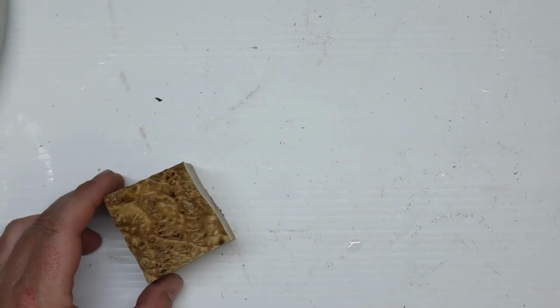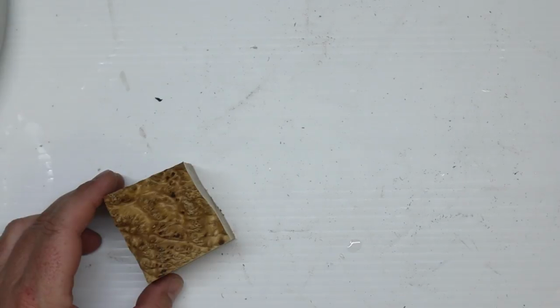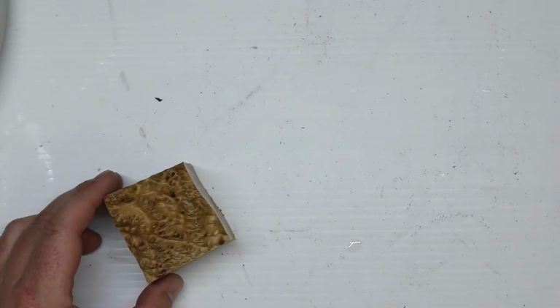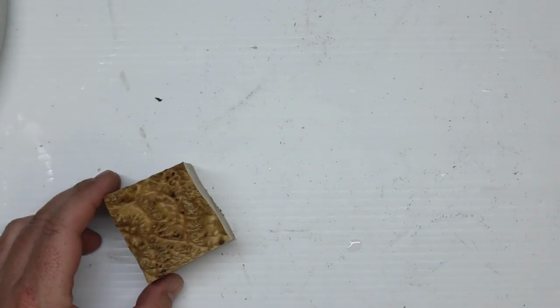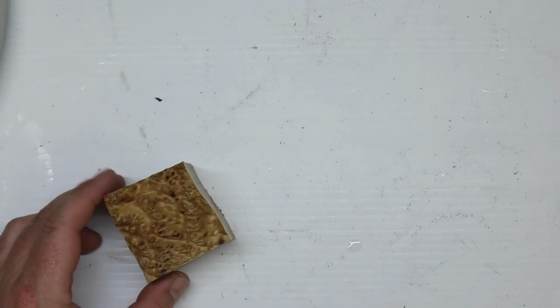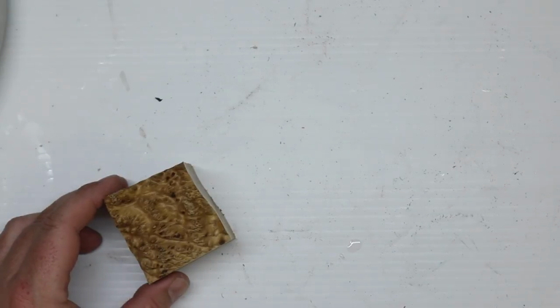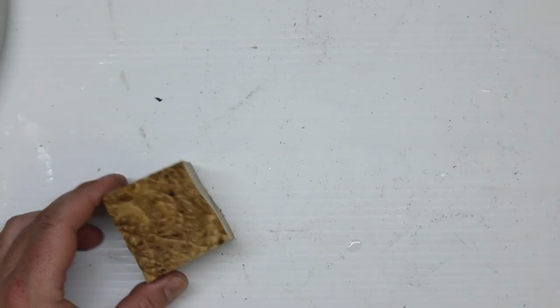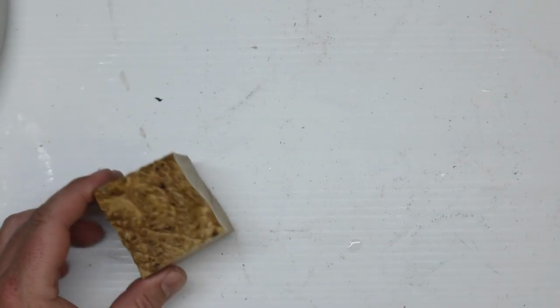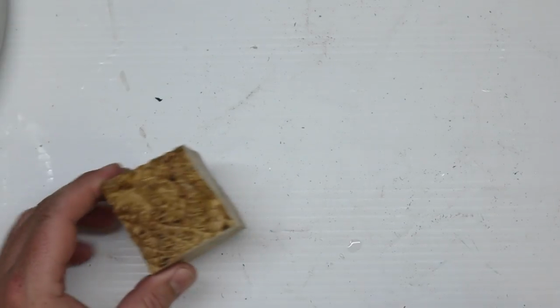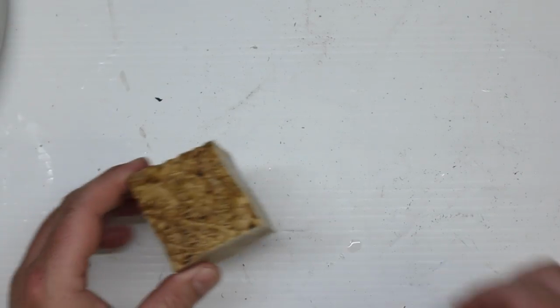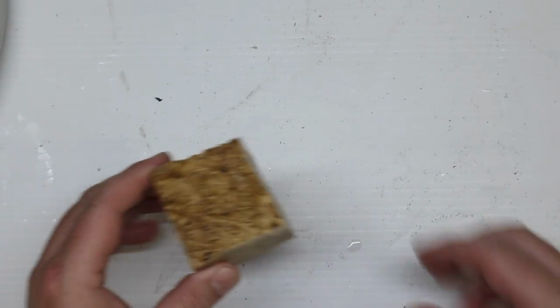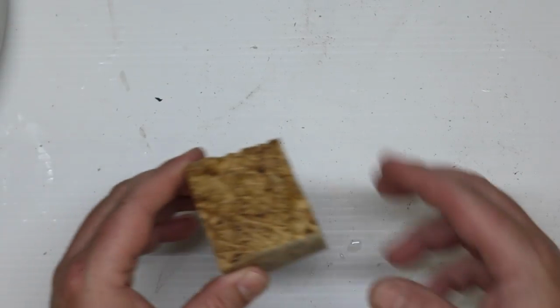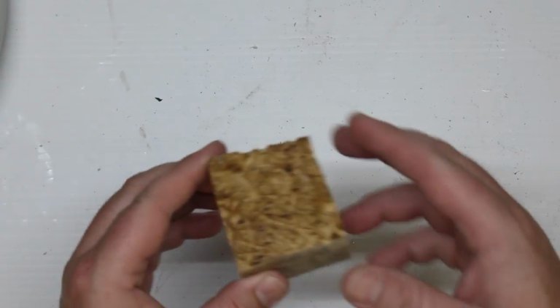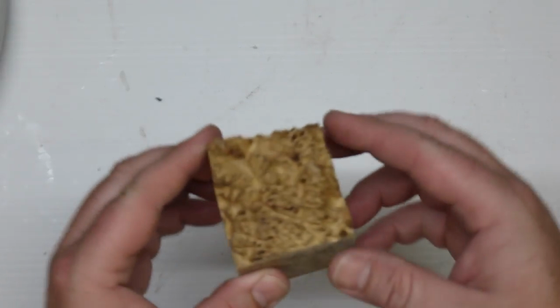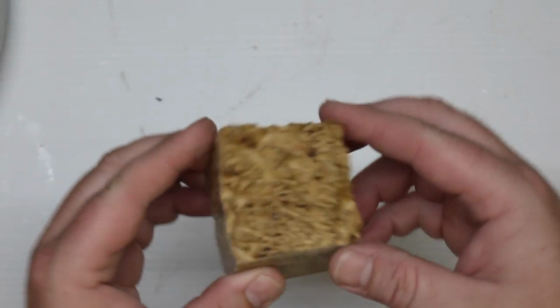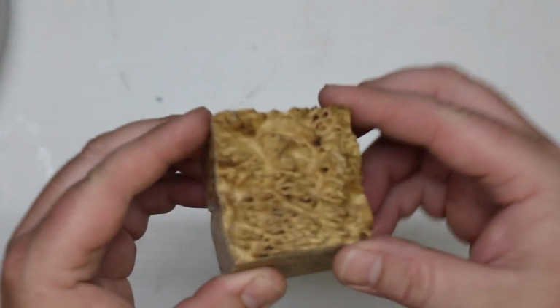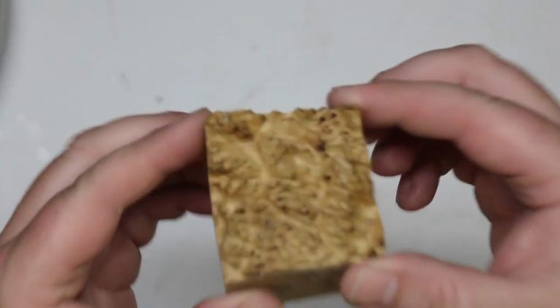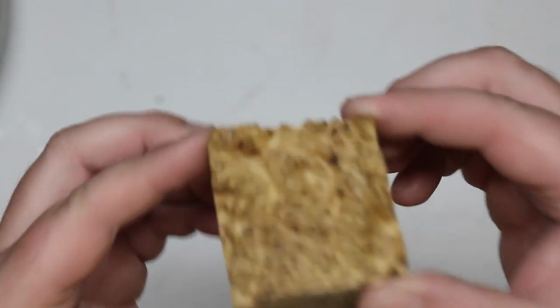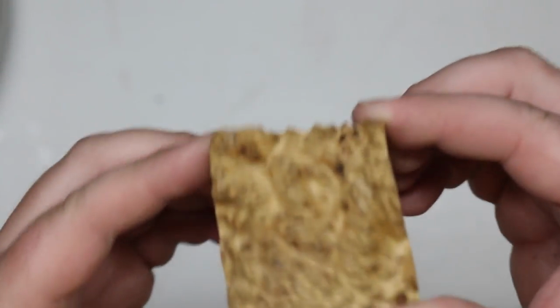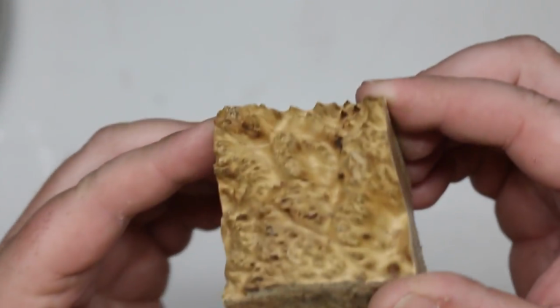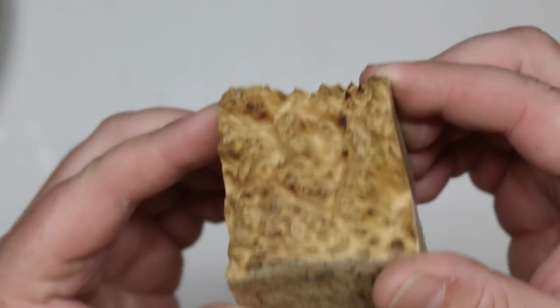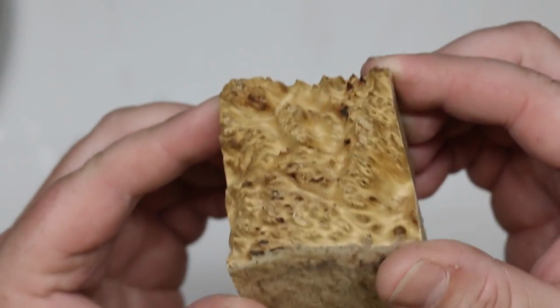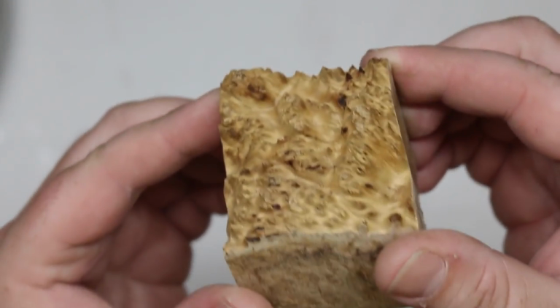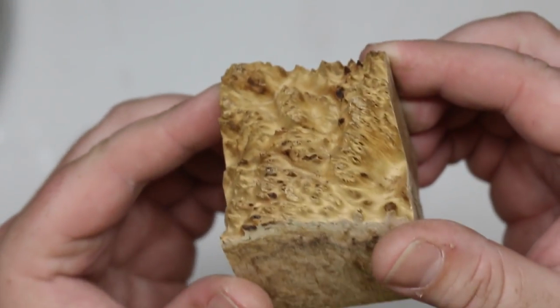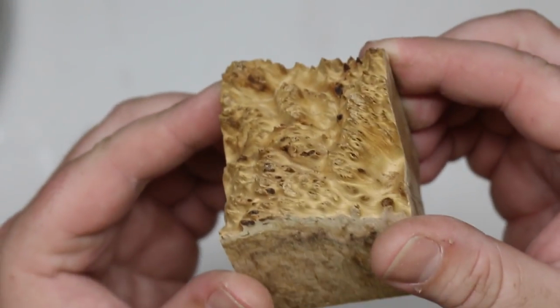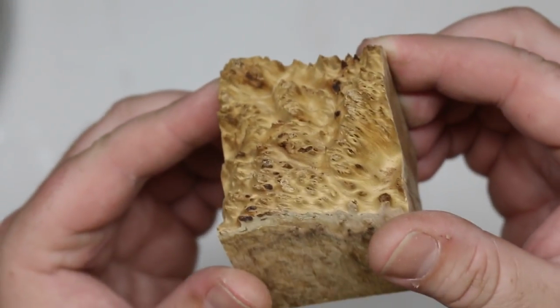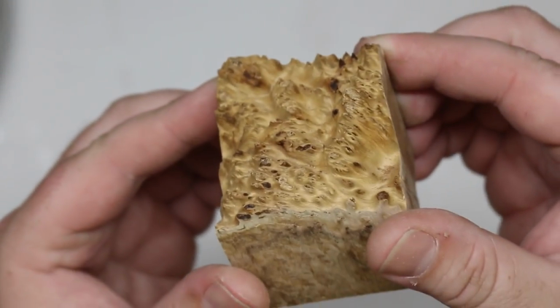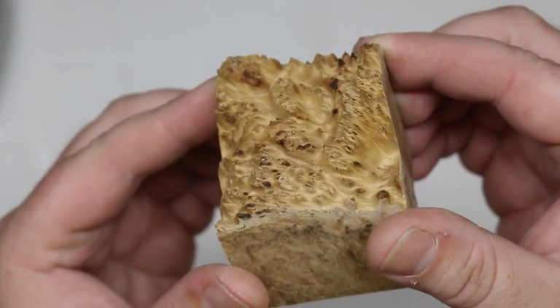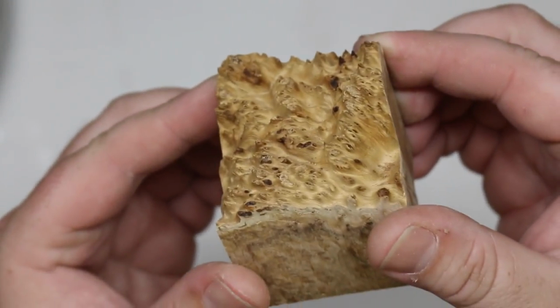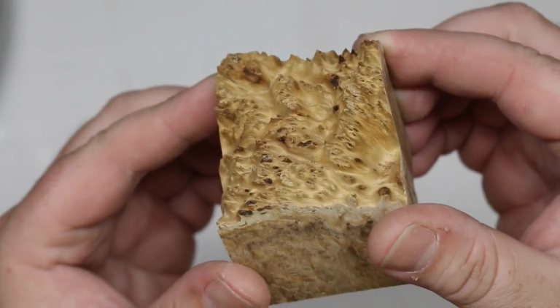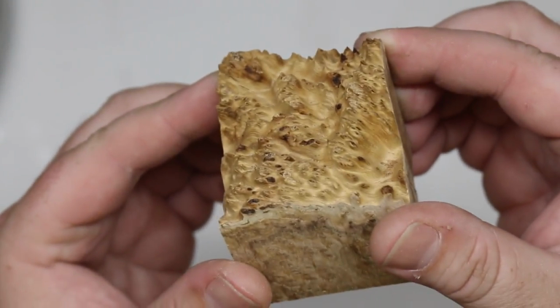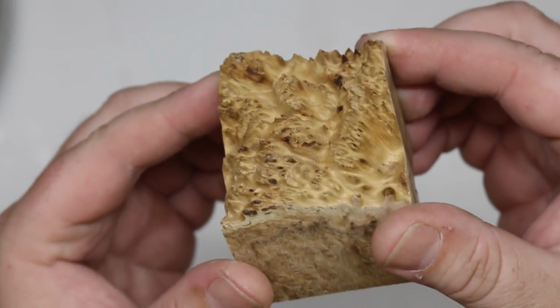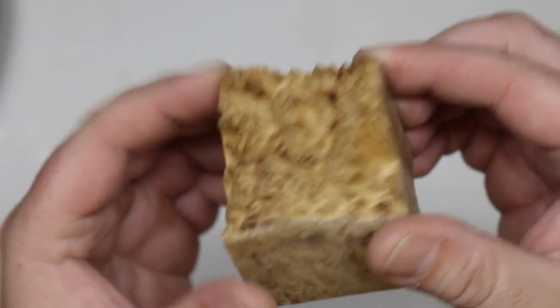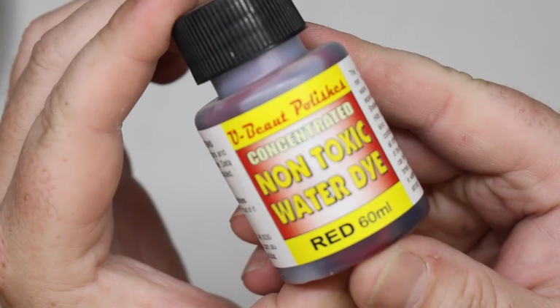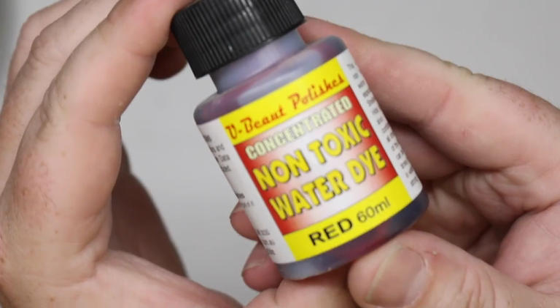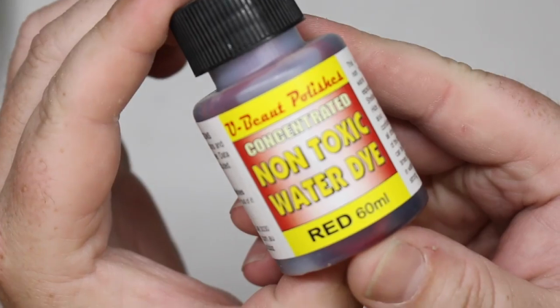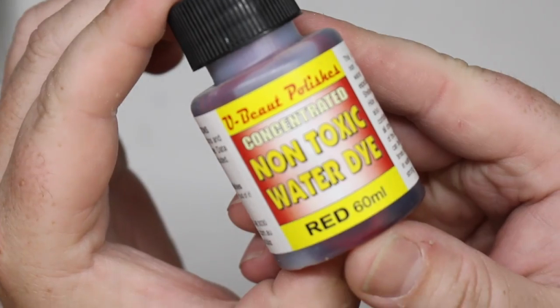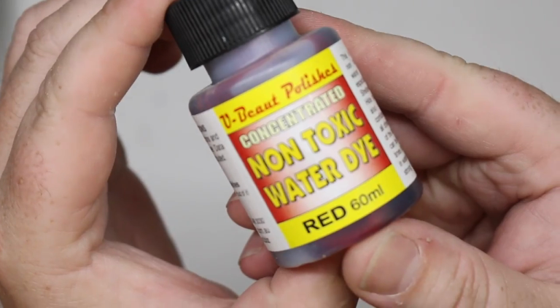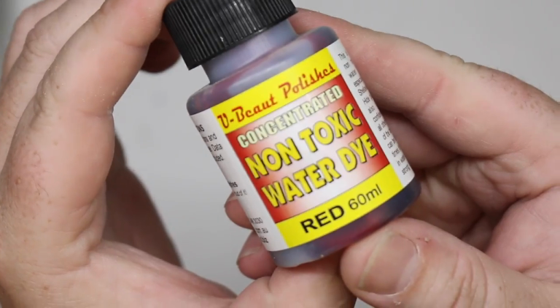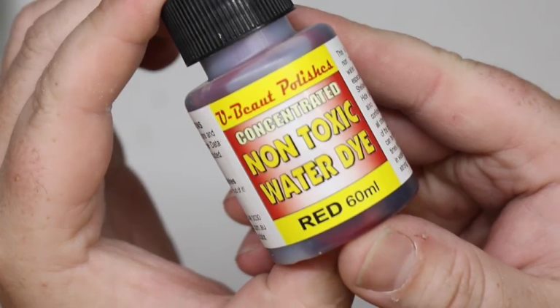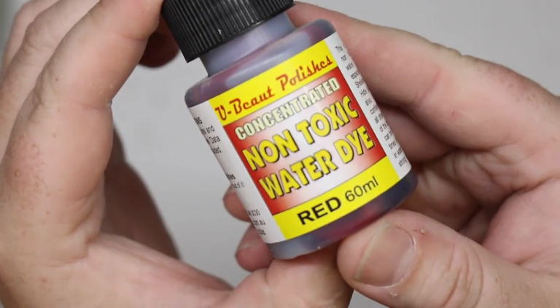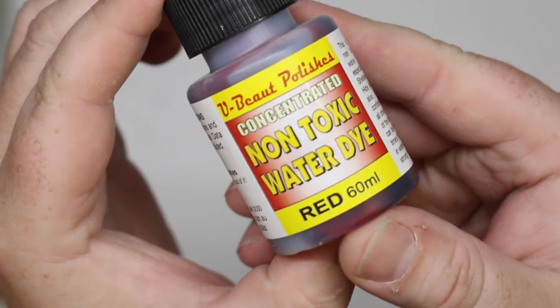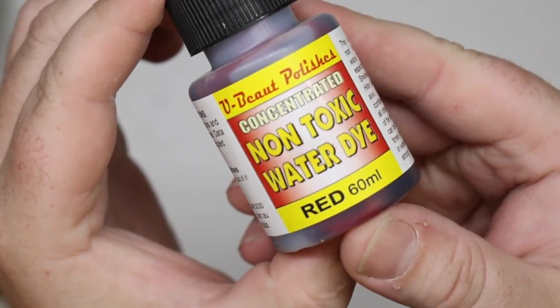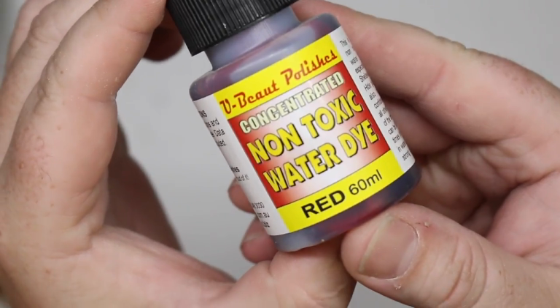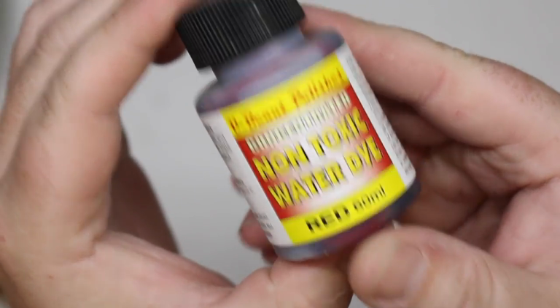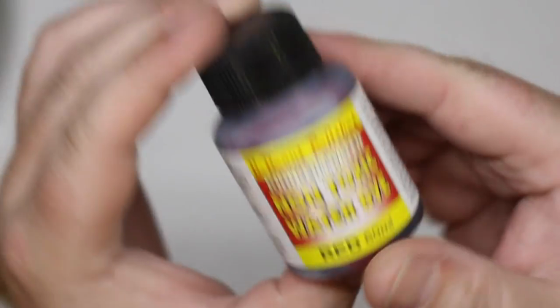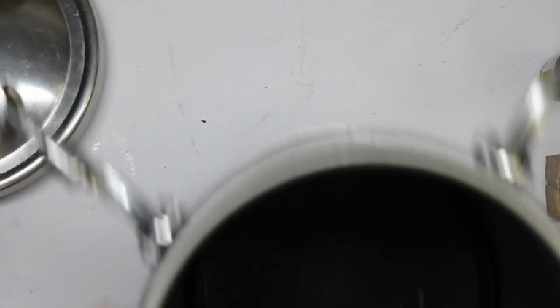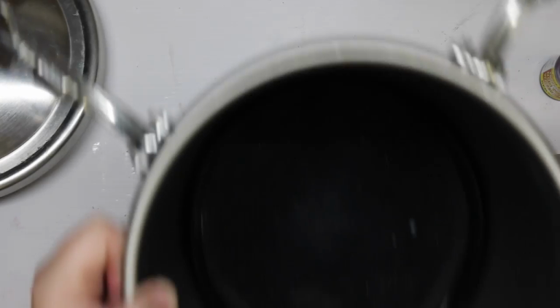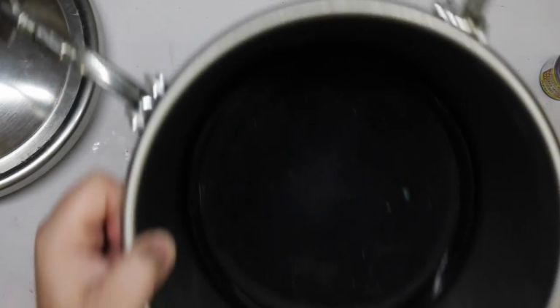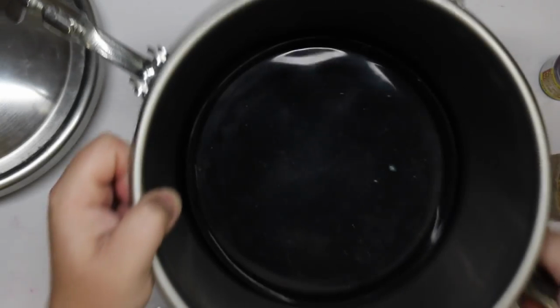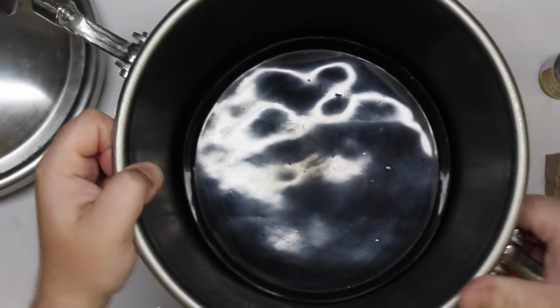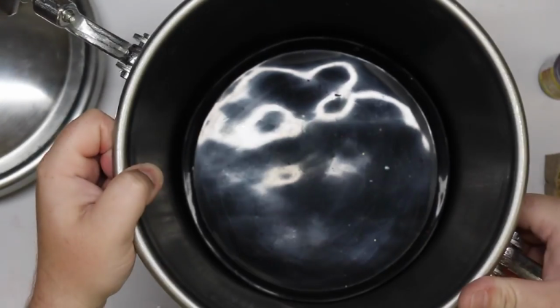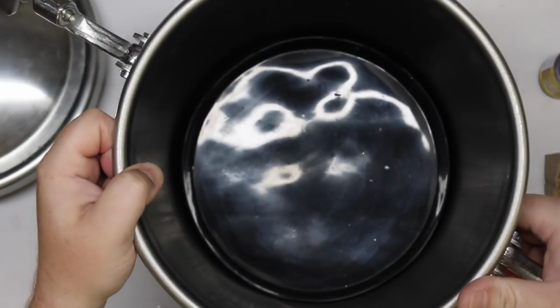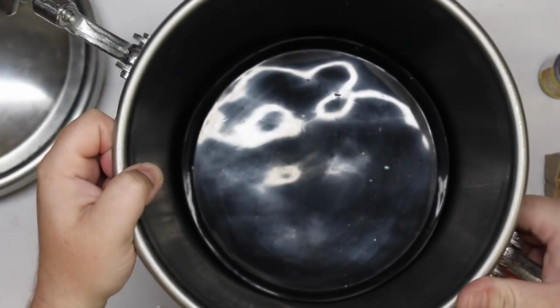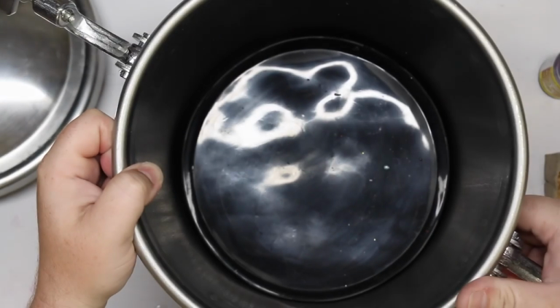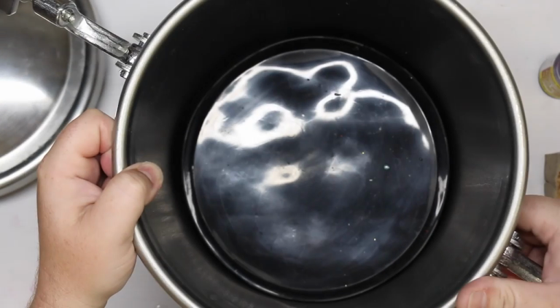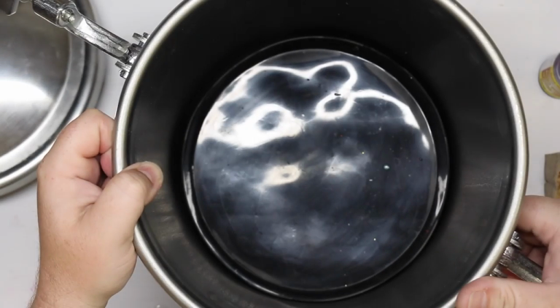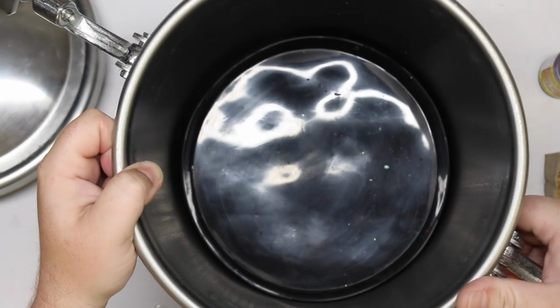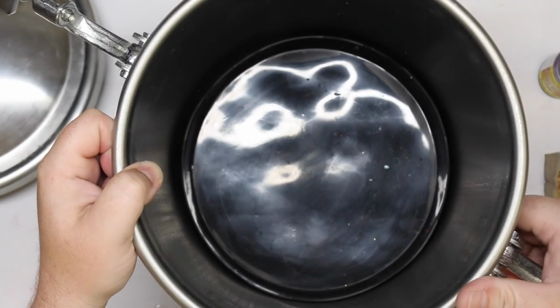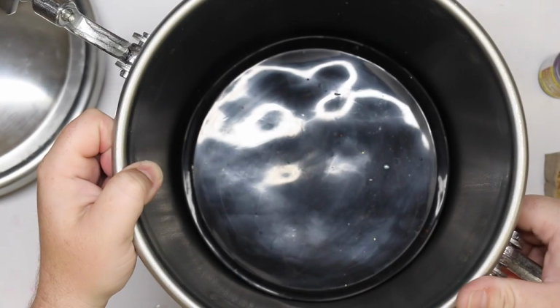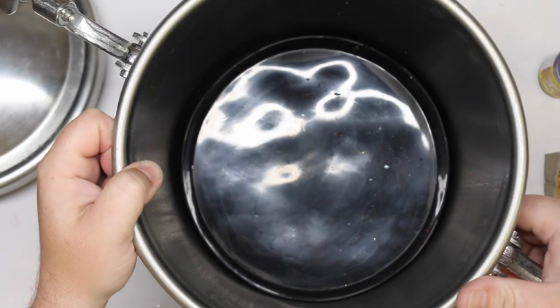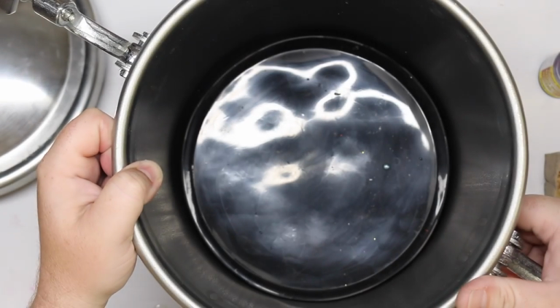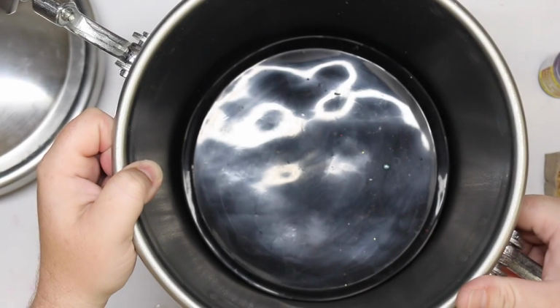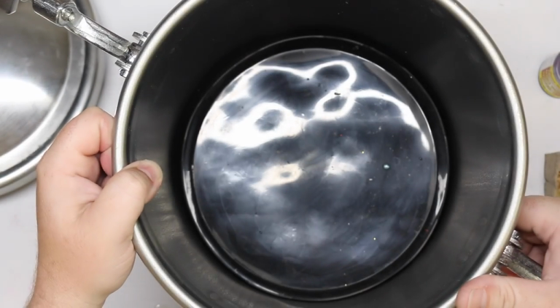On this episode of Ben's Works, we're going to take this piece of burl, some water-based dye, and throw it in the pressure pot.